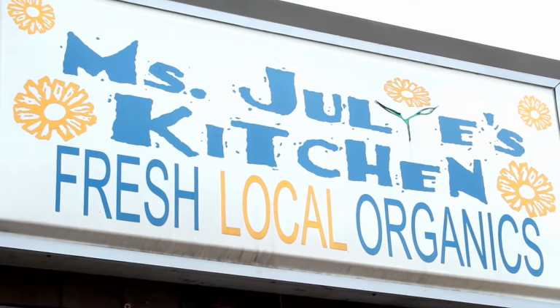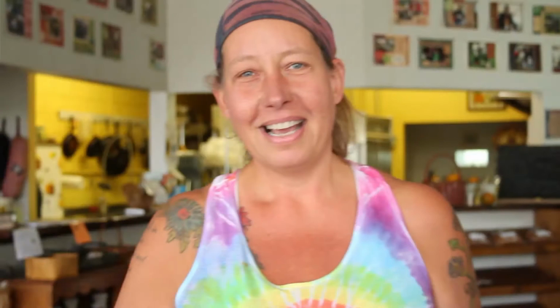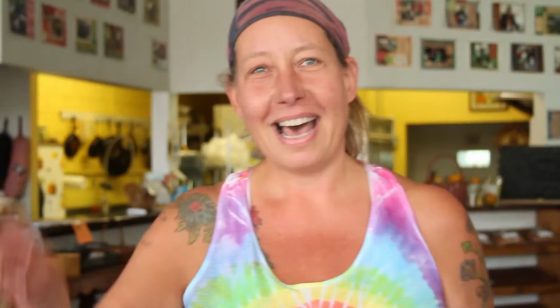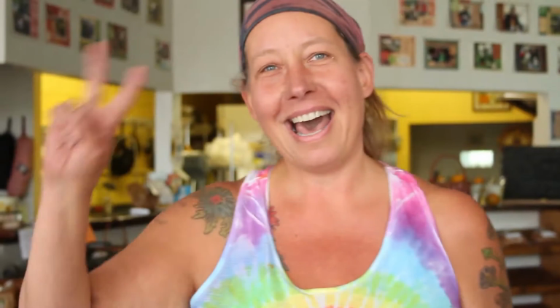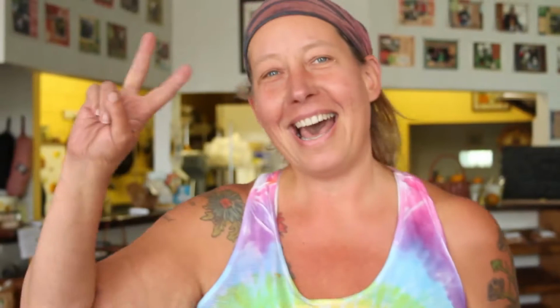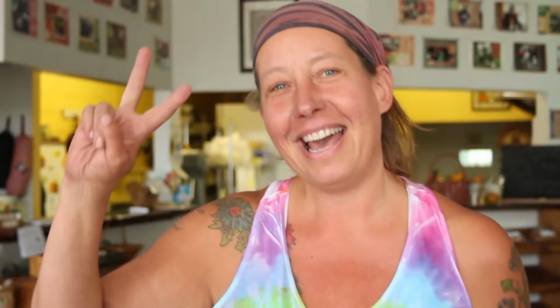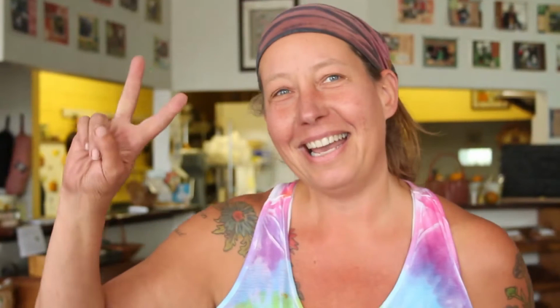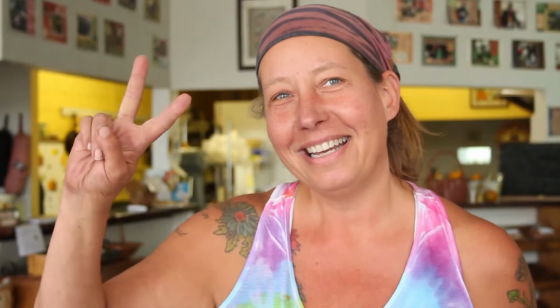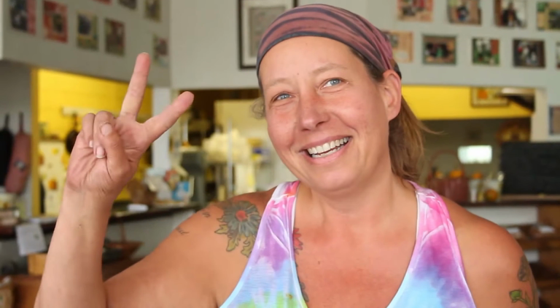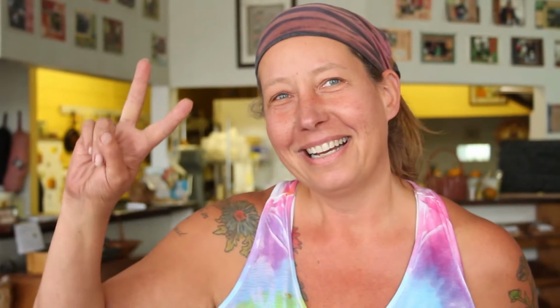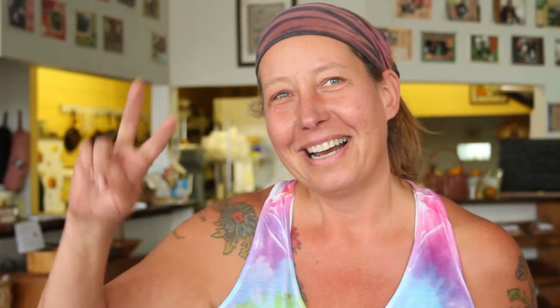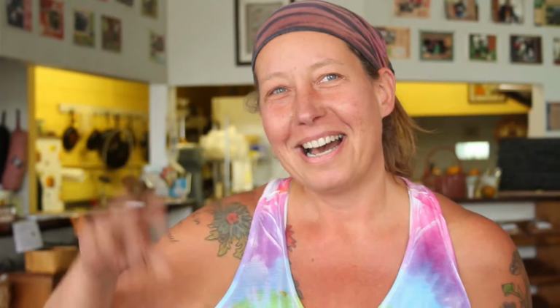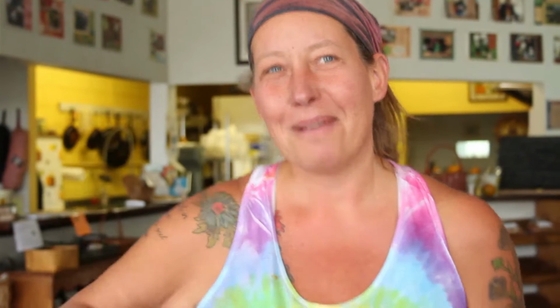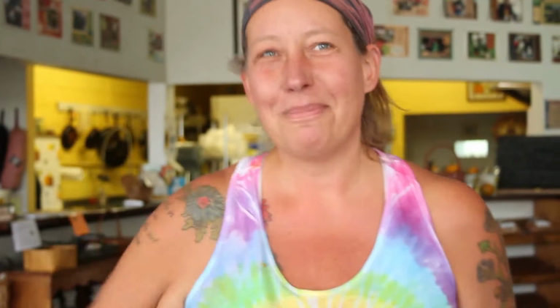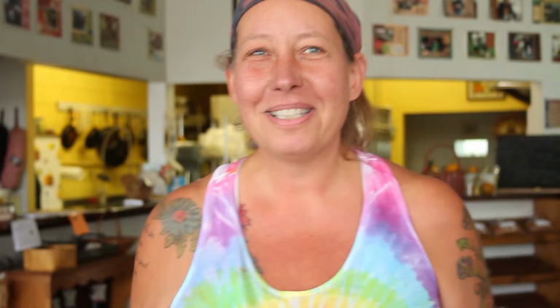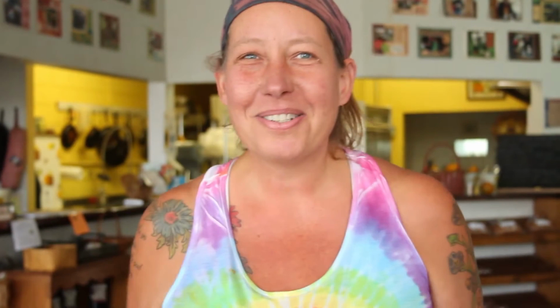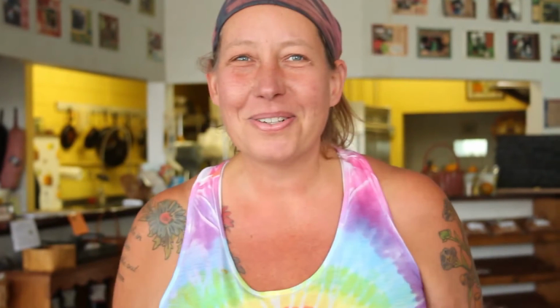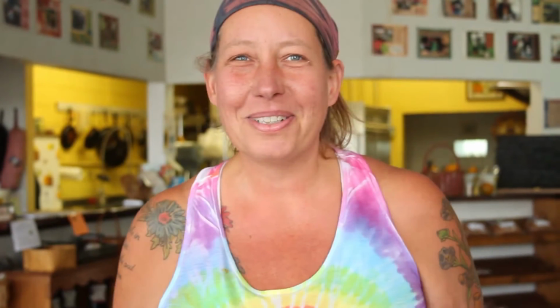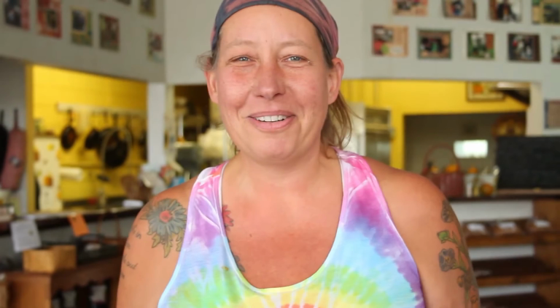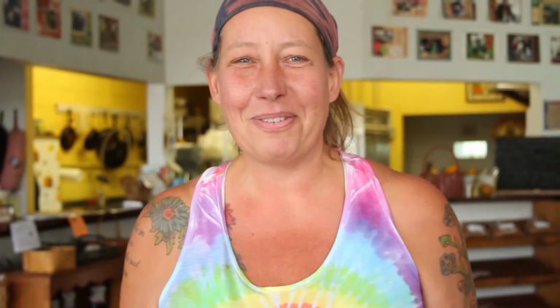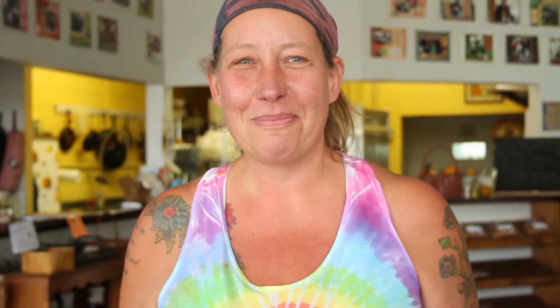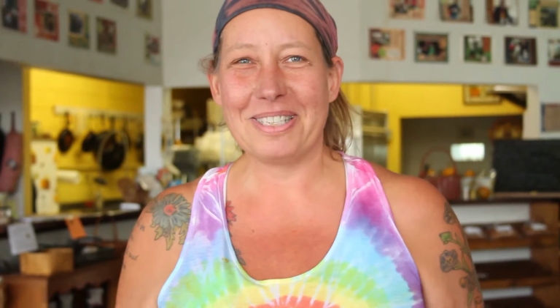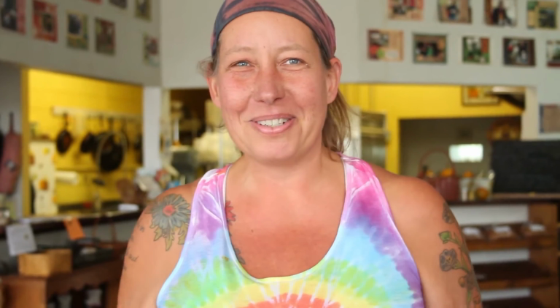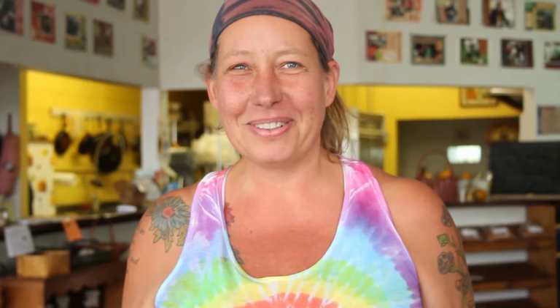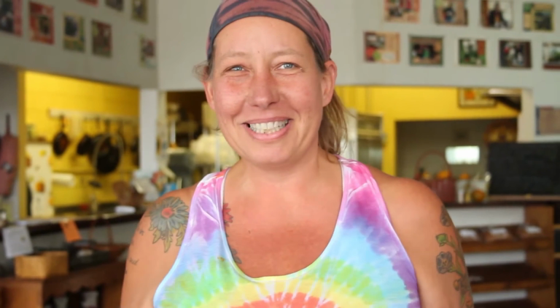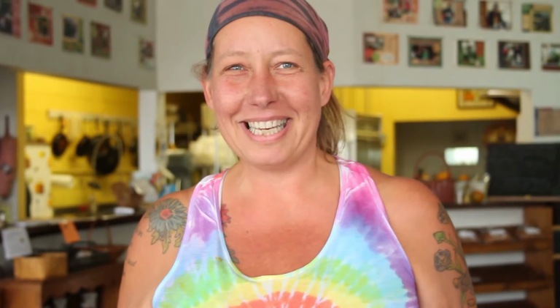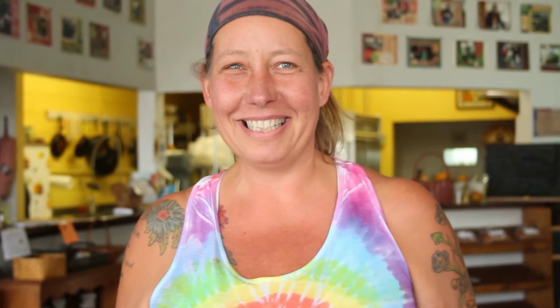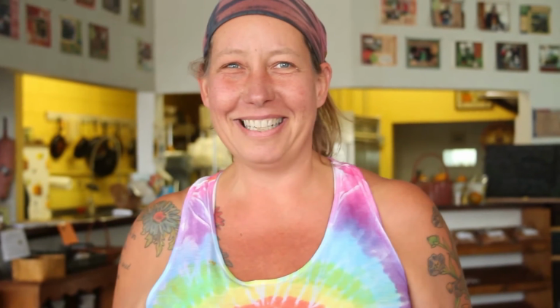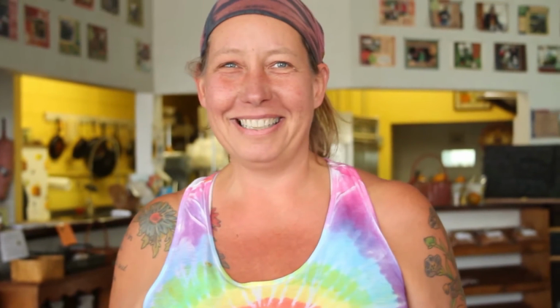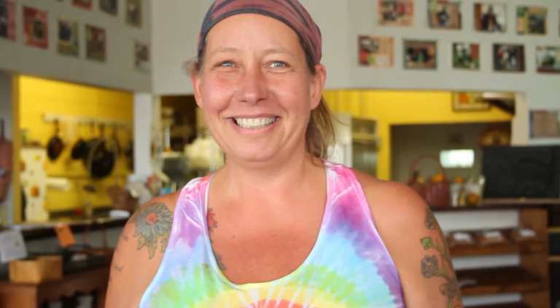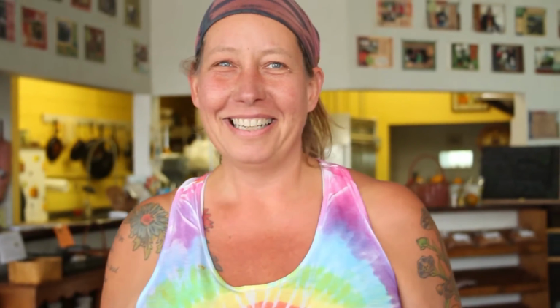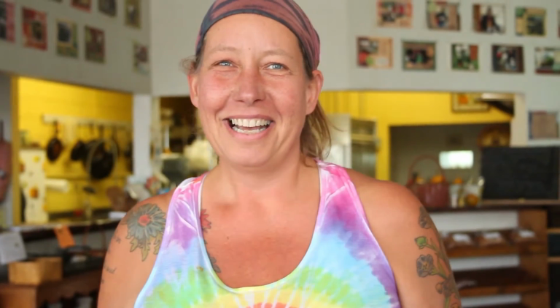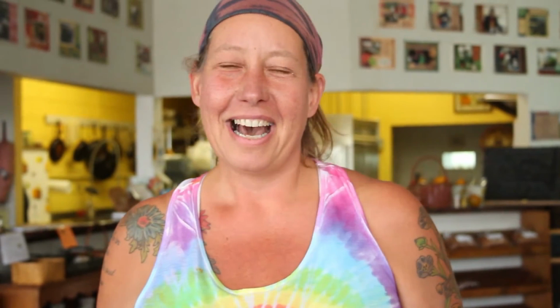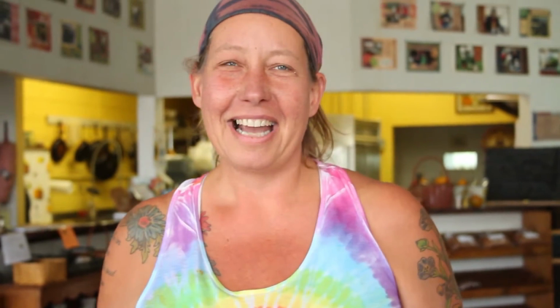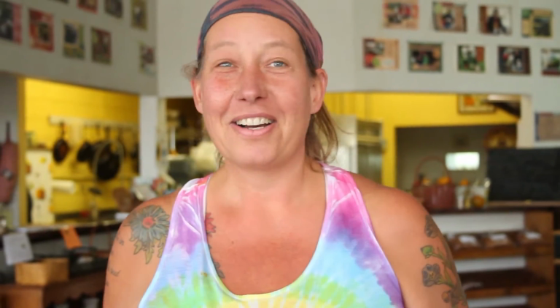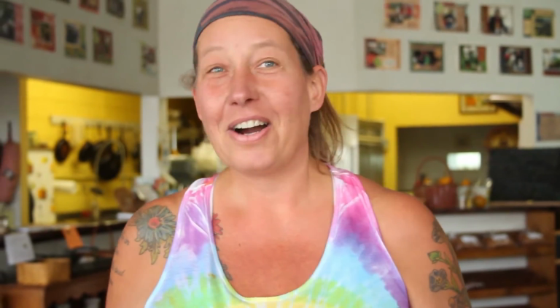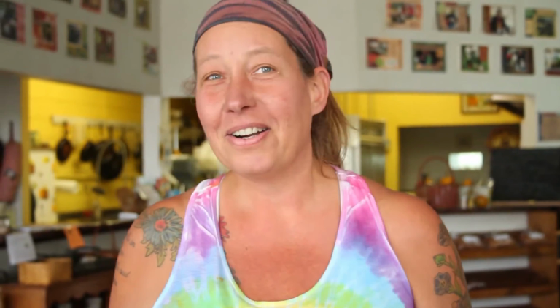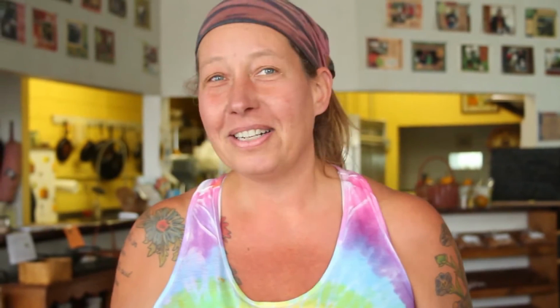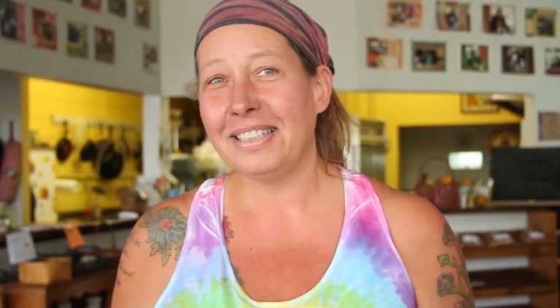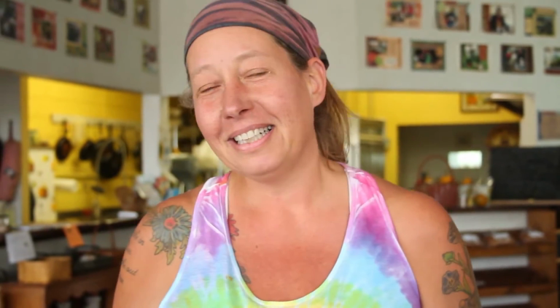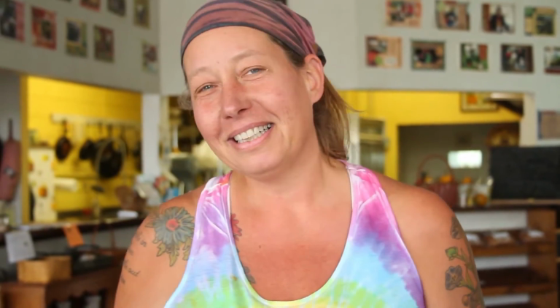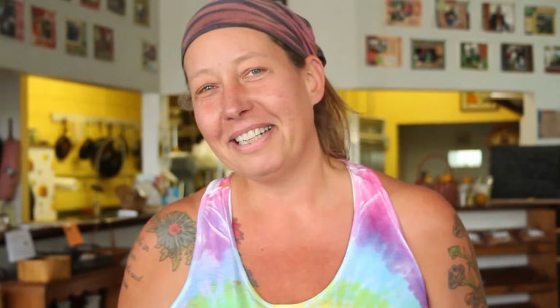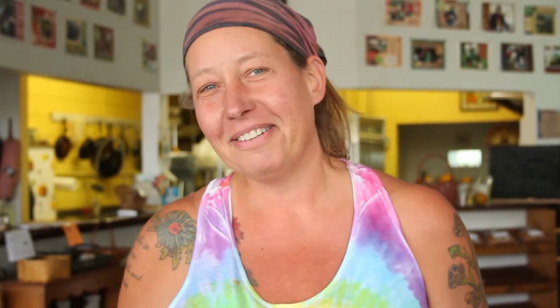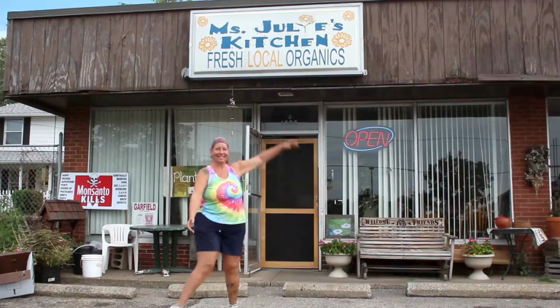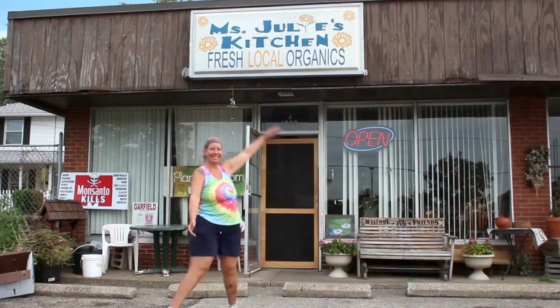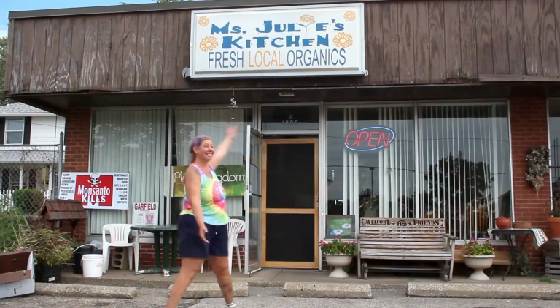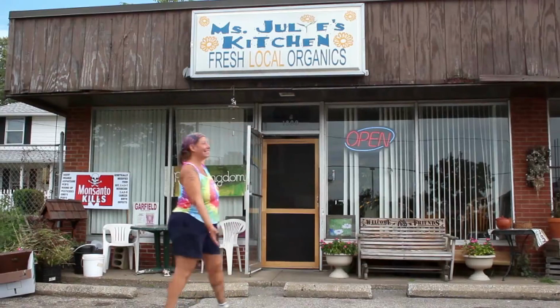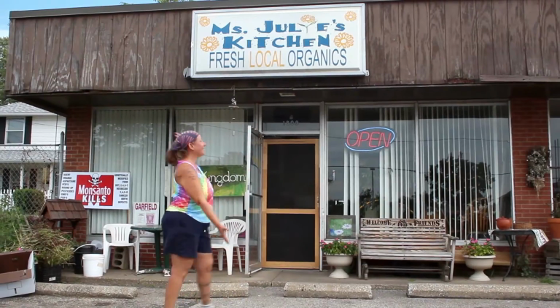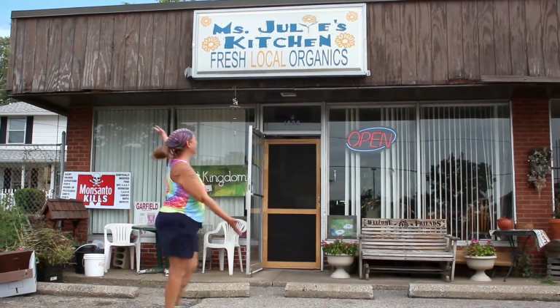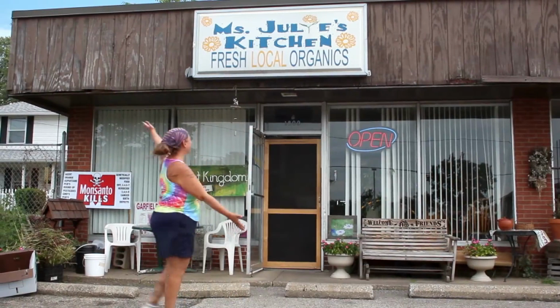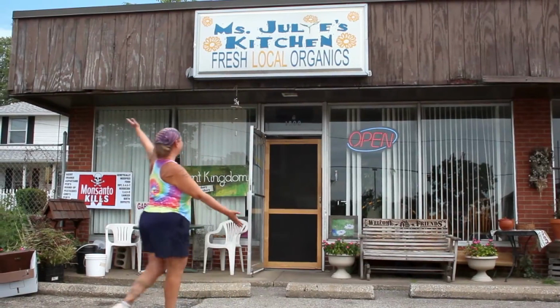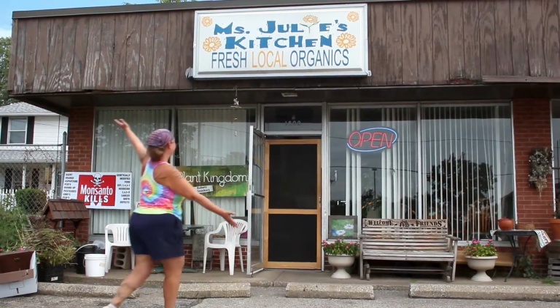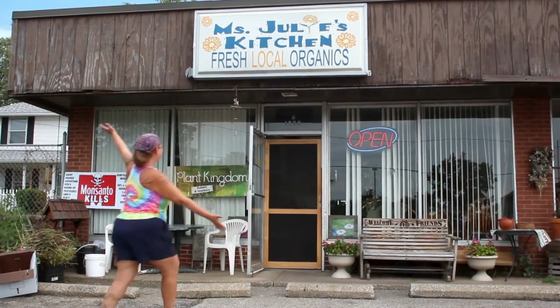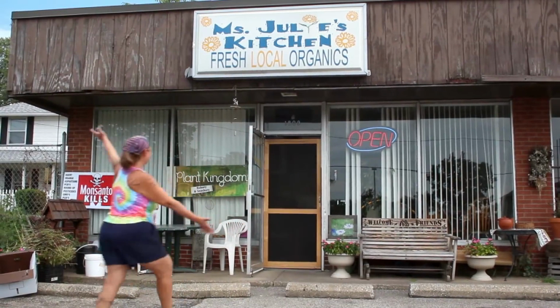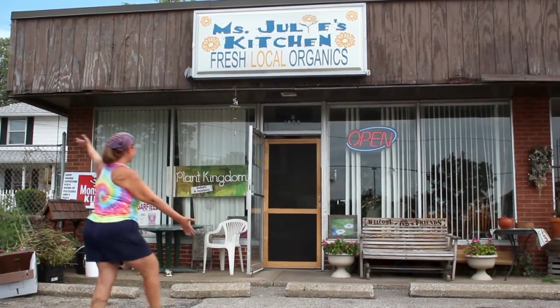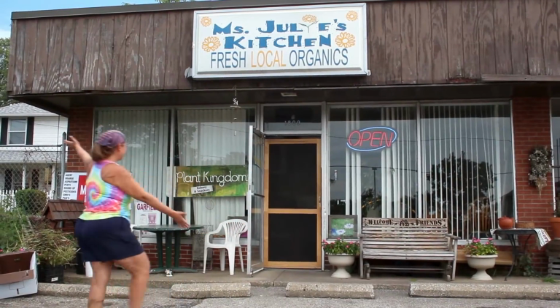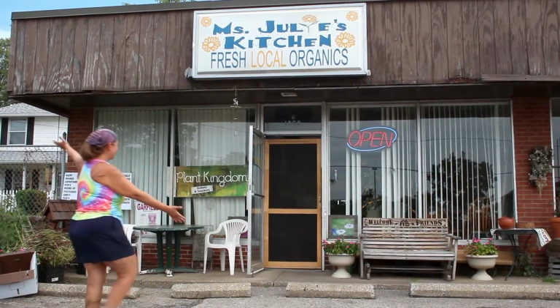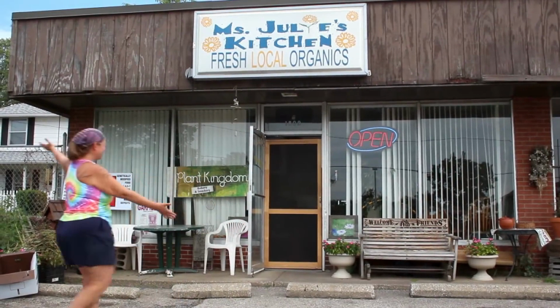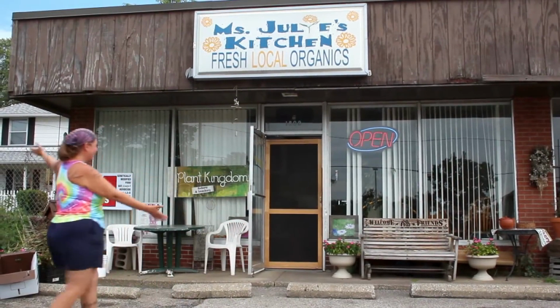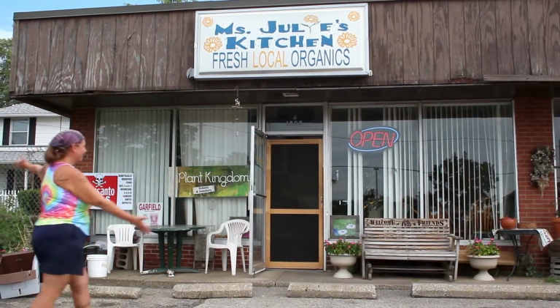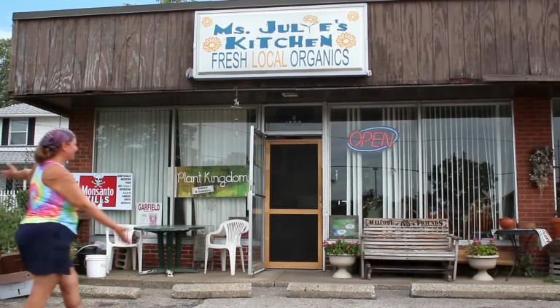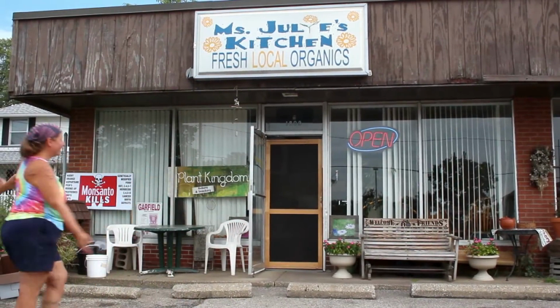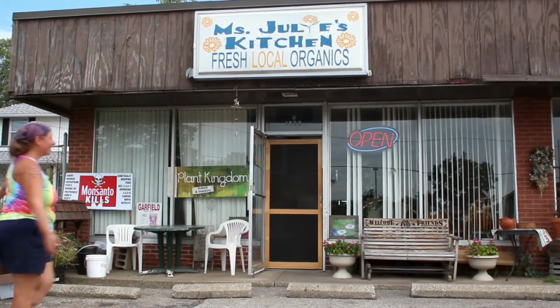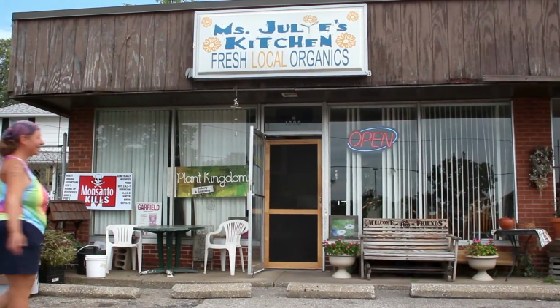Hi, I'm Miss Julie from Miss Julie's Kitchen. I garden, live, and work in the Summit Lake neighborhood.